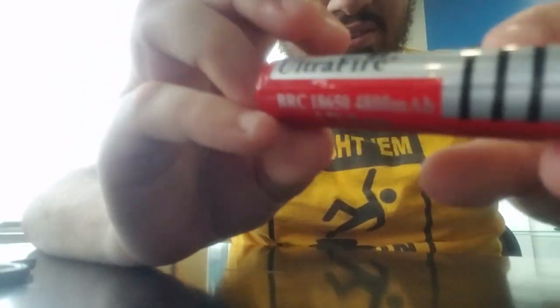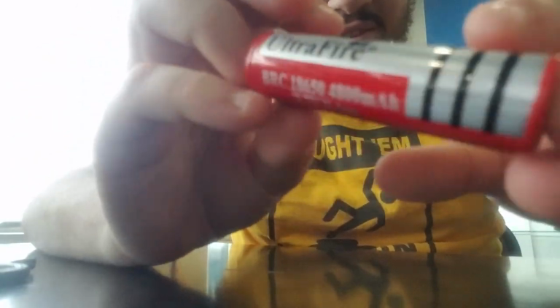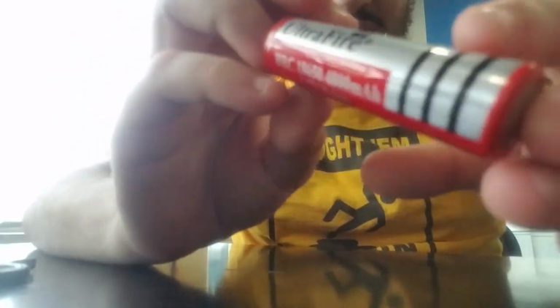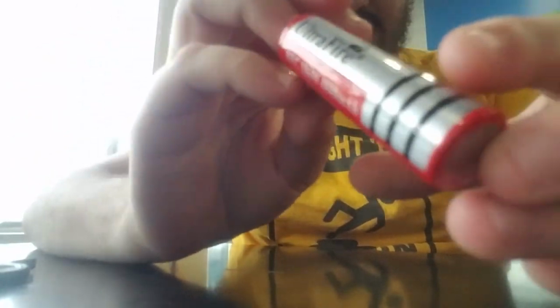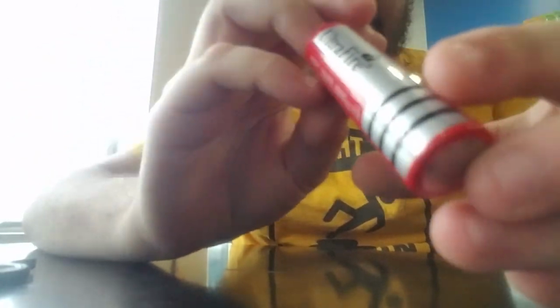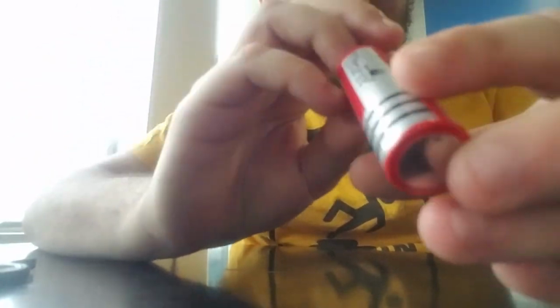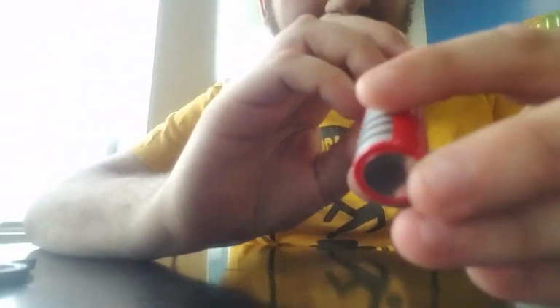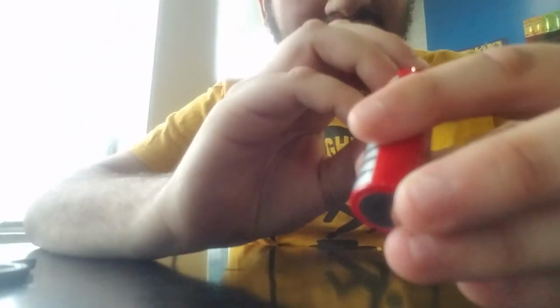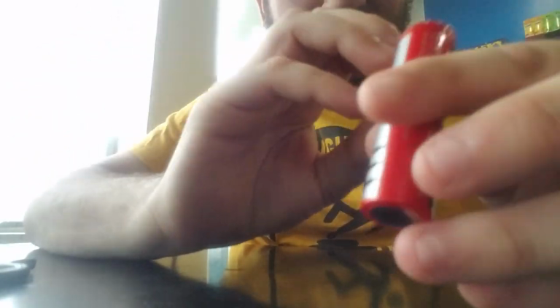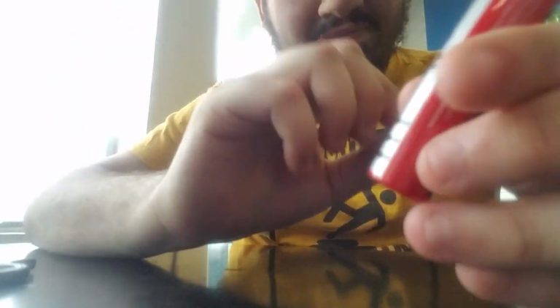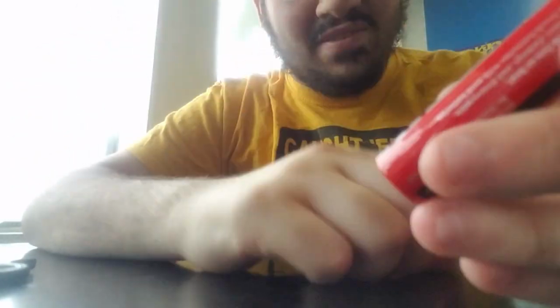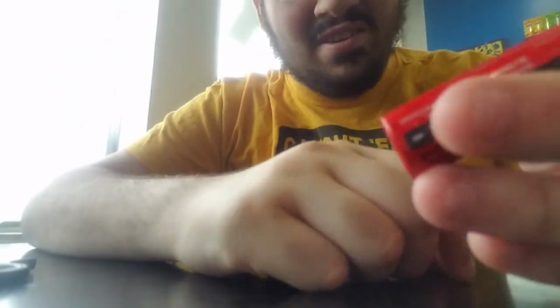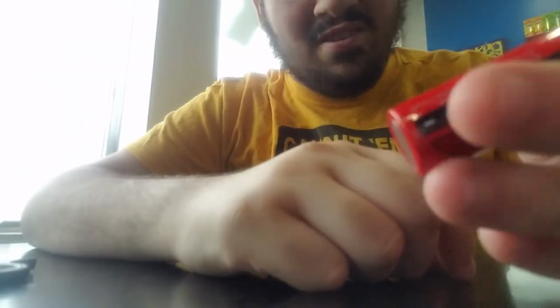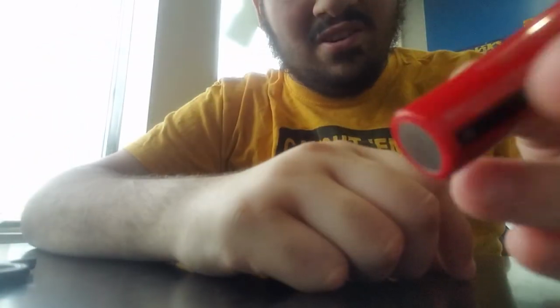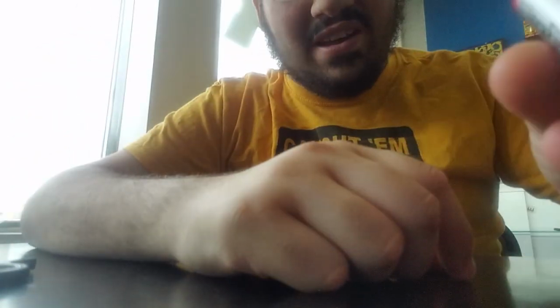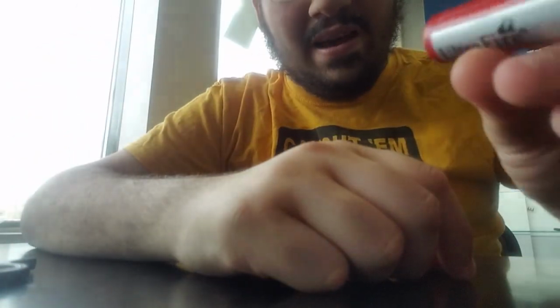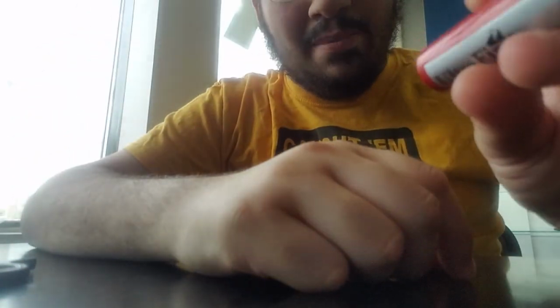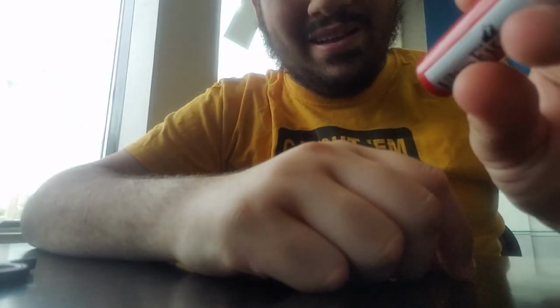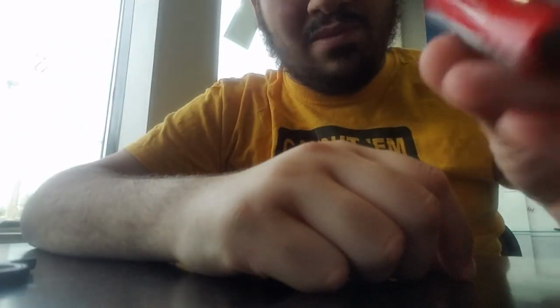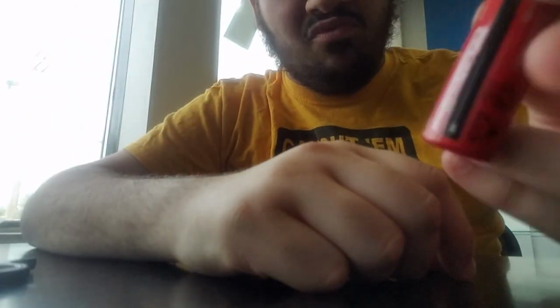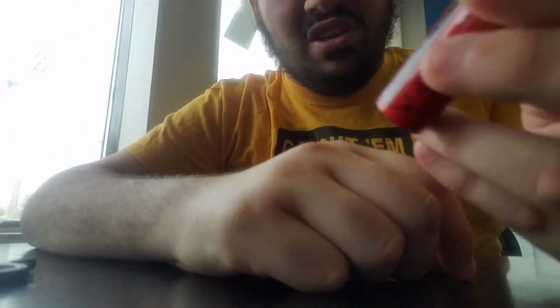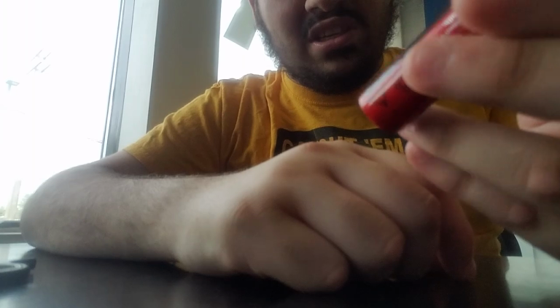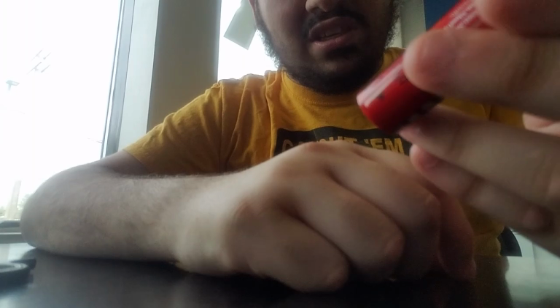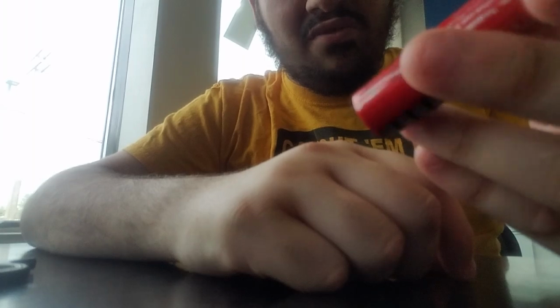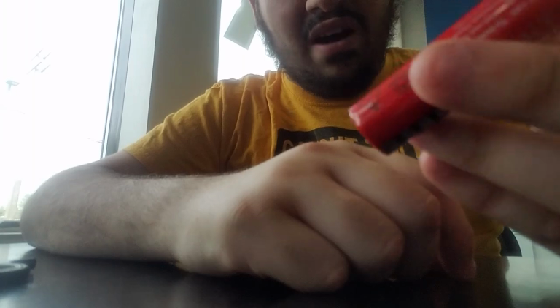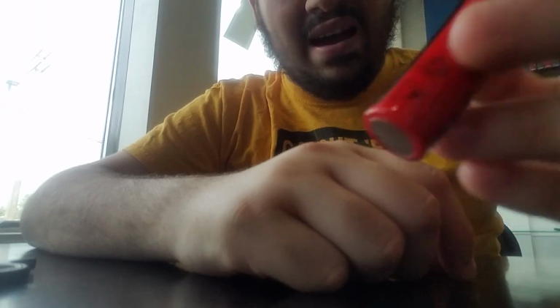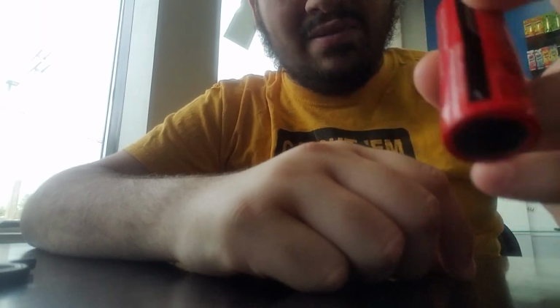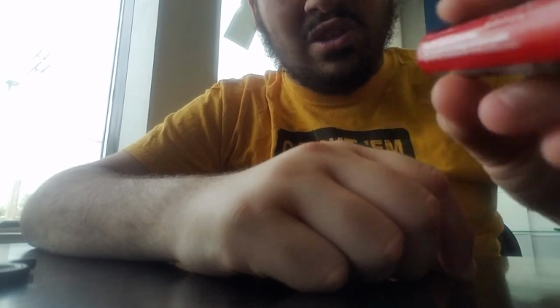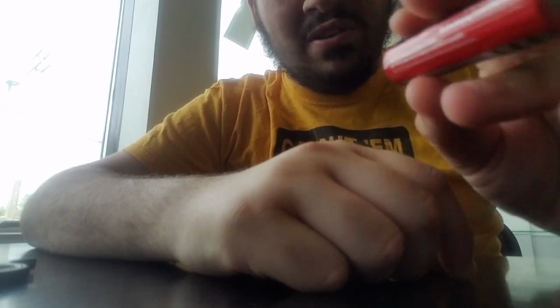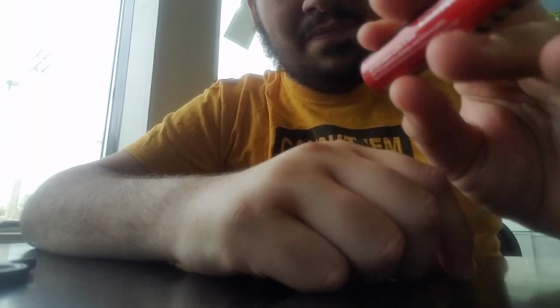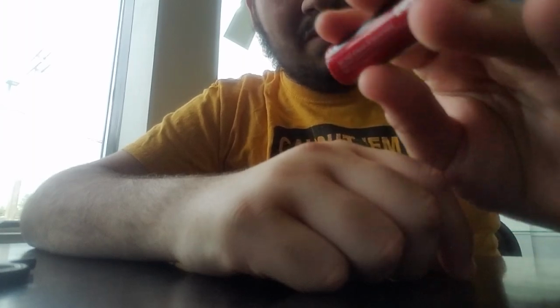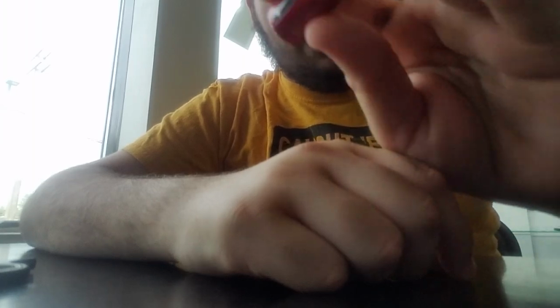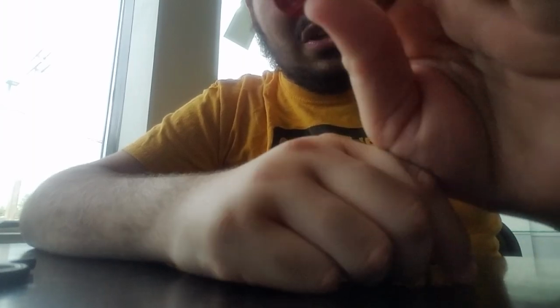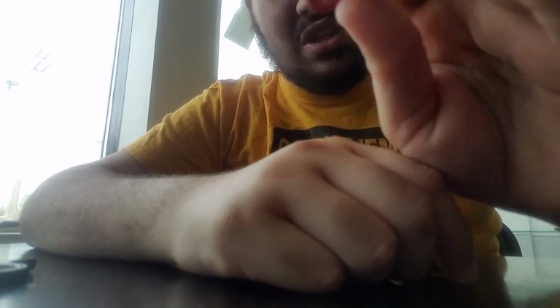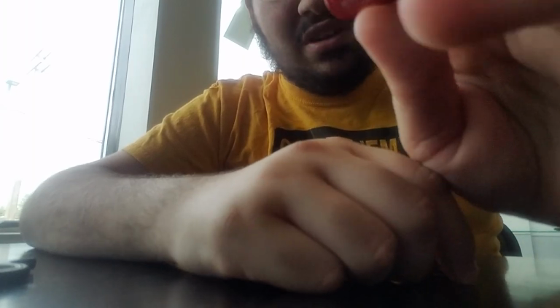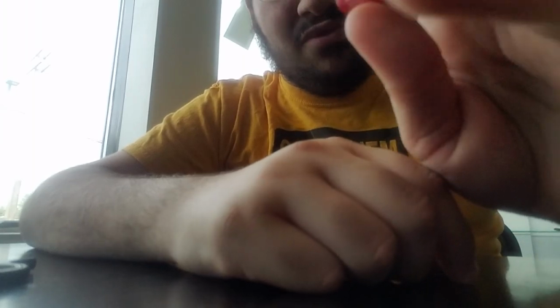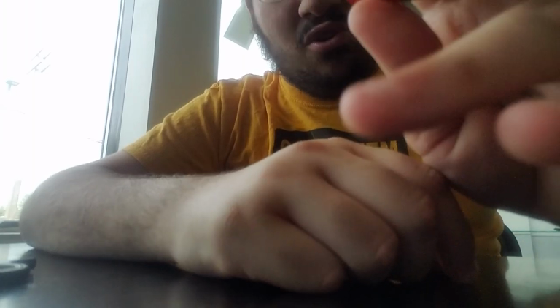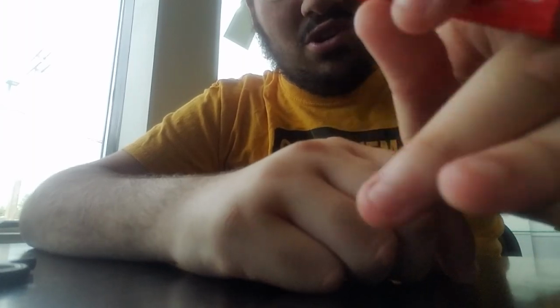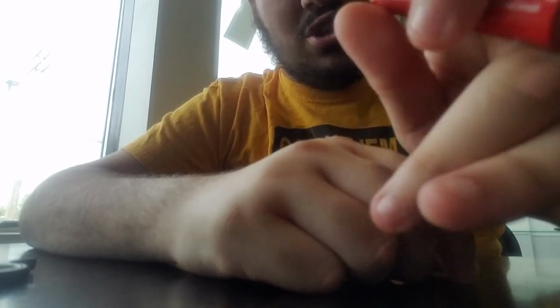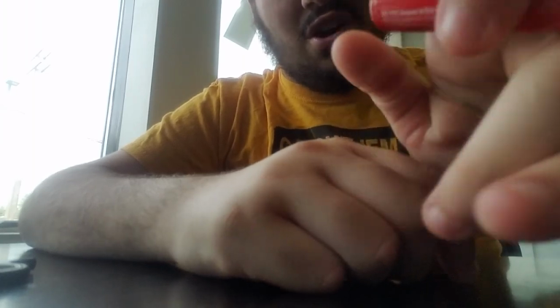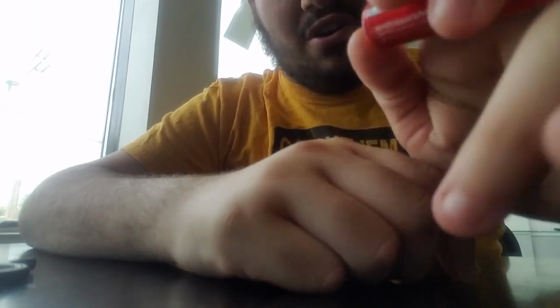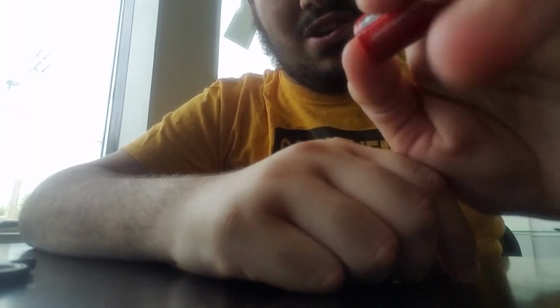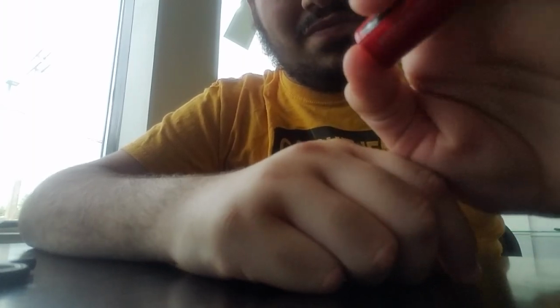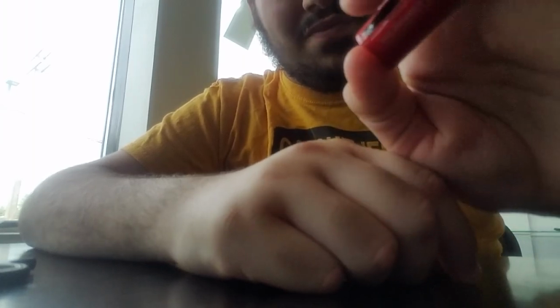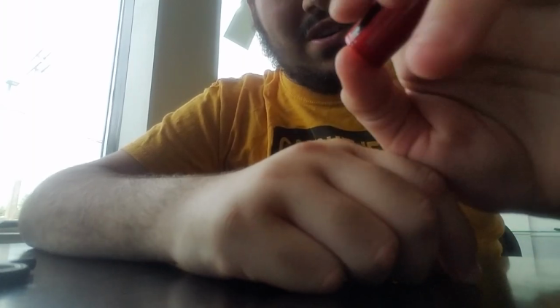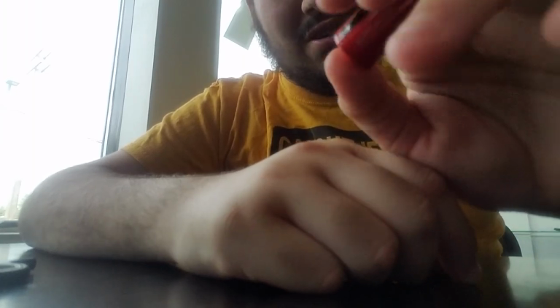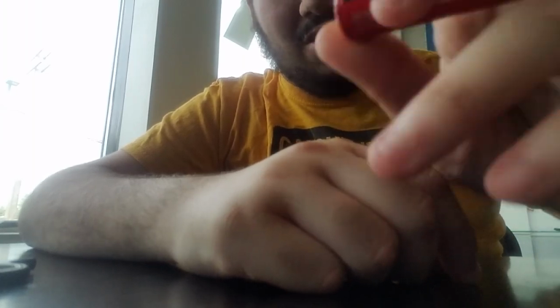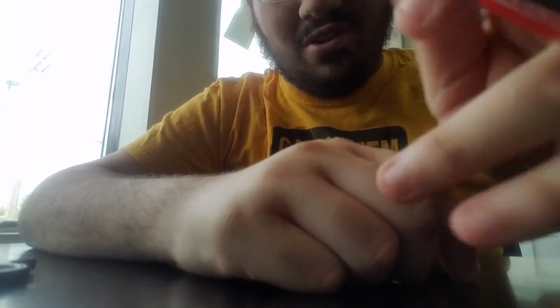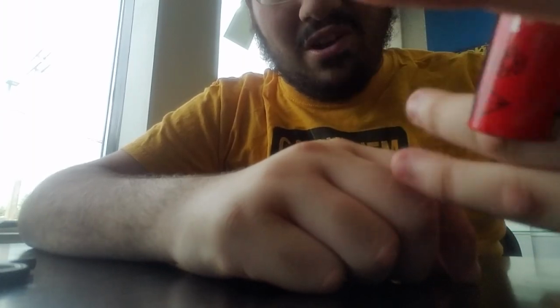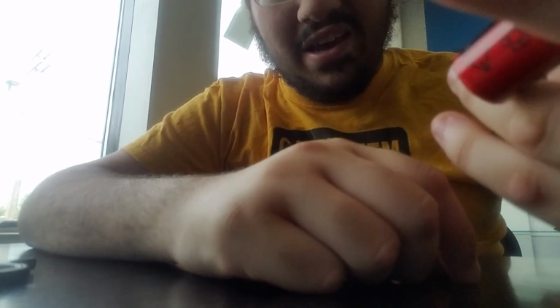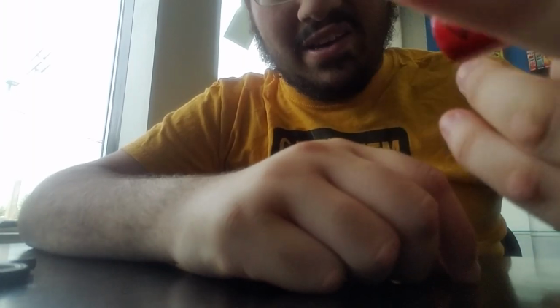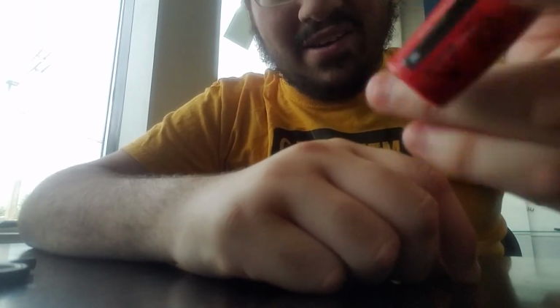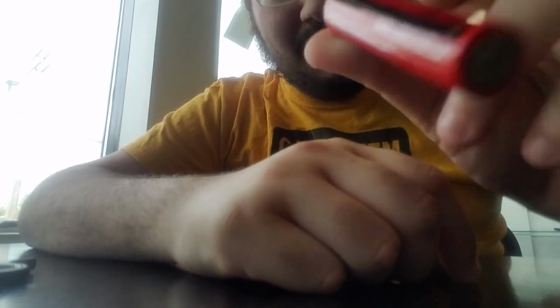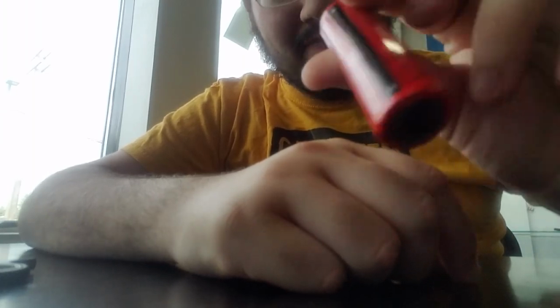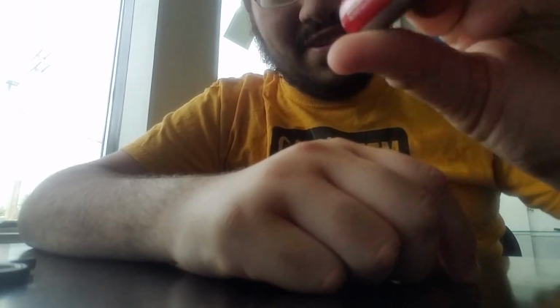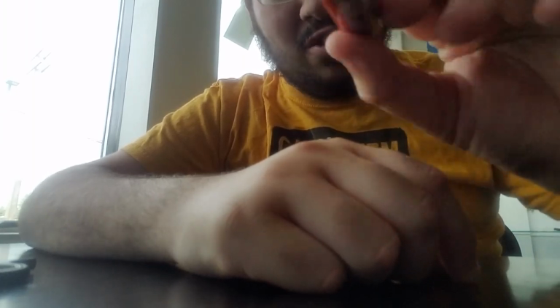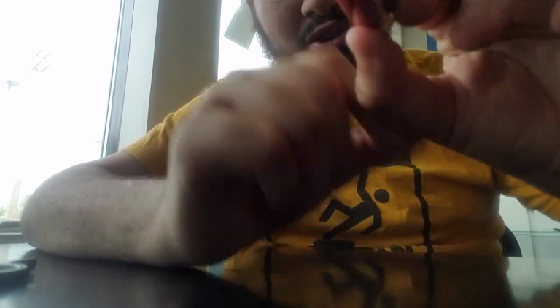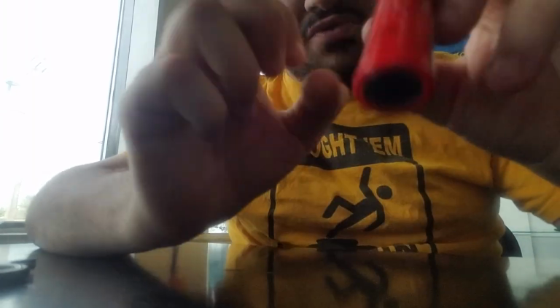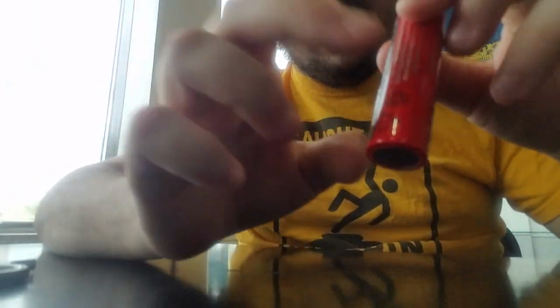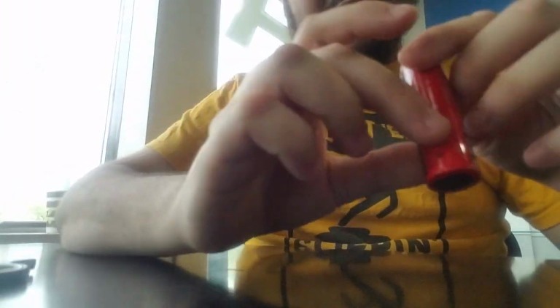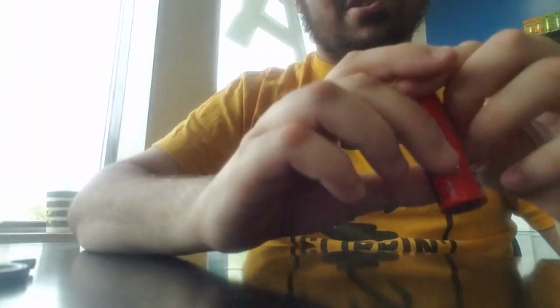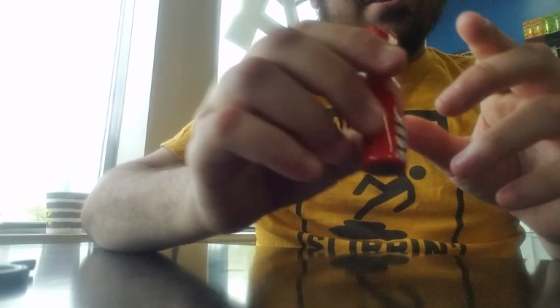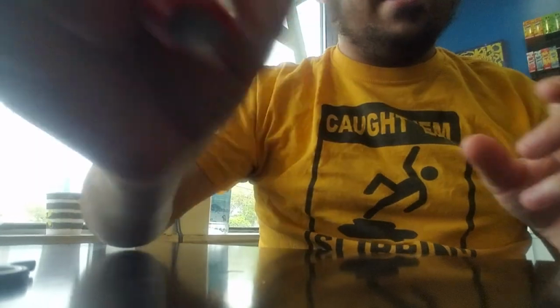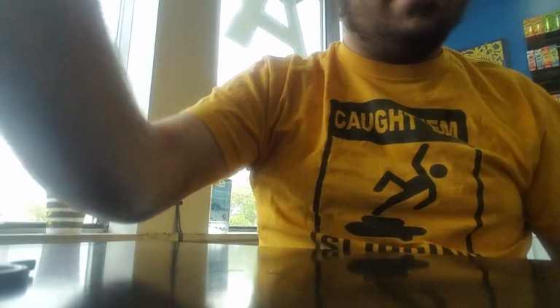There's nothing wrong with this battery other than the trash battery wrap. Look at that - I made some VTC-5s, or VTC-4s sorry, look like Ultra Fires. Nice.